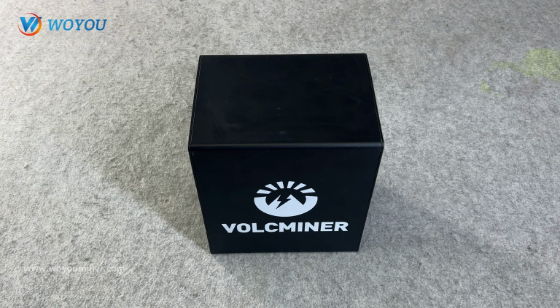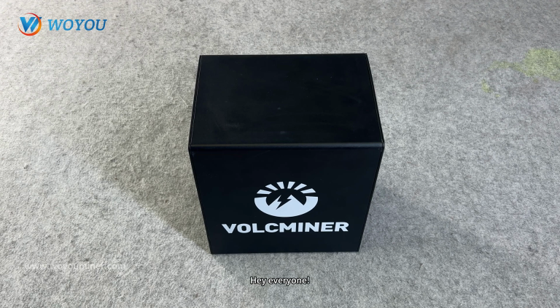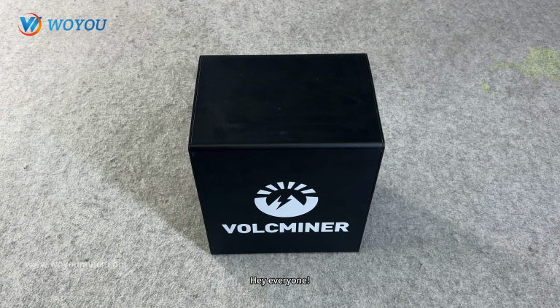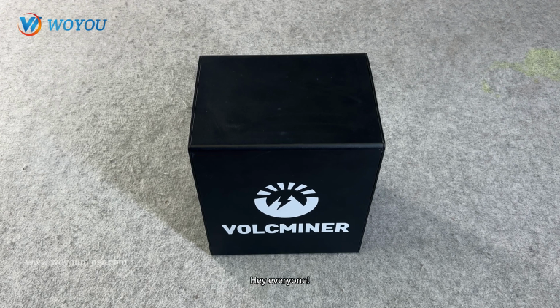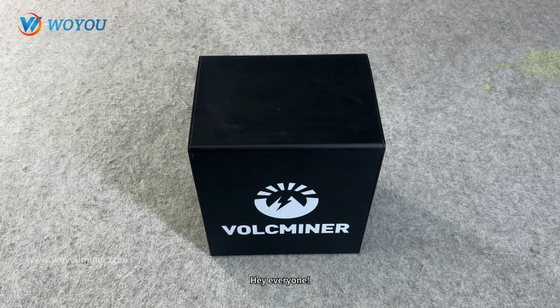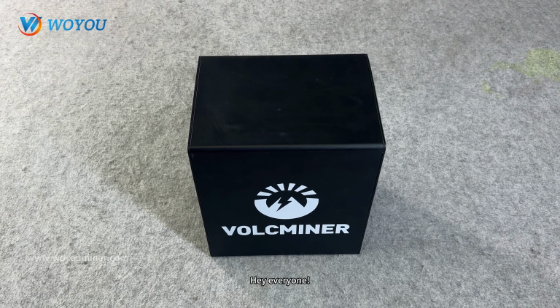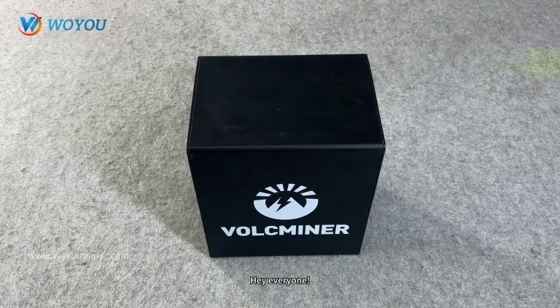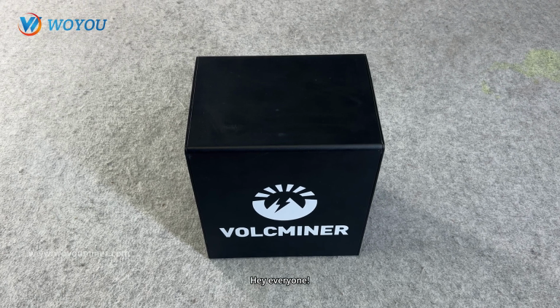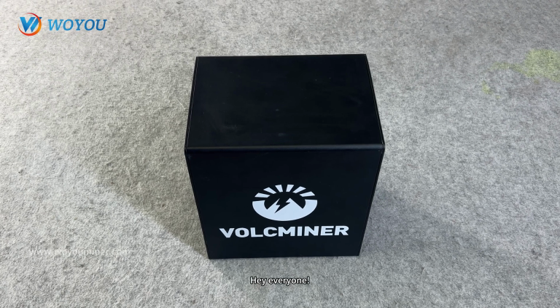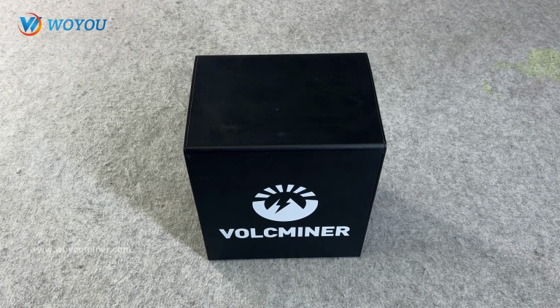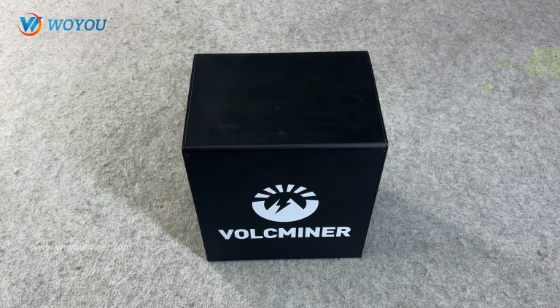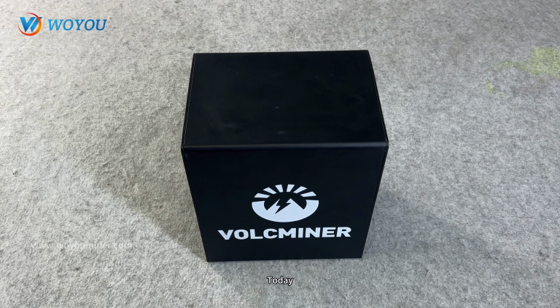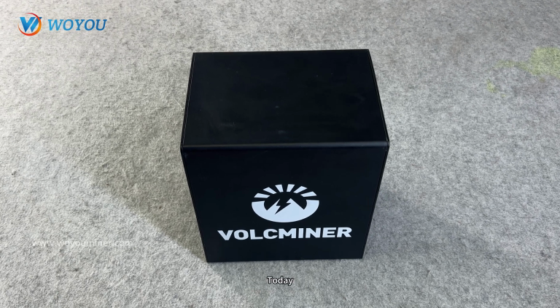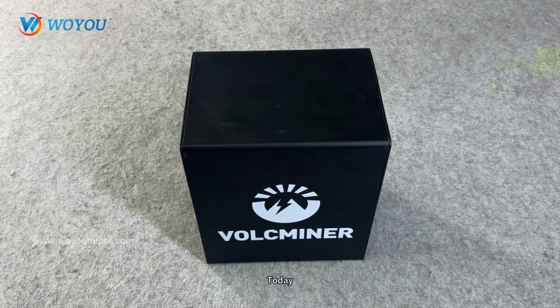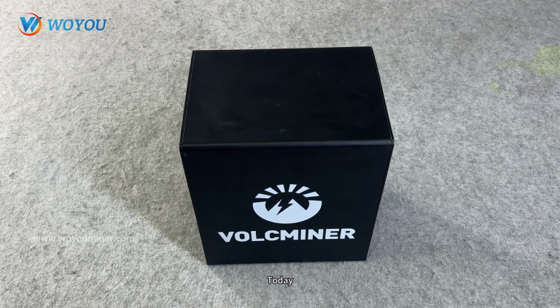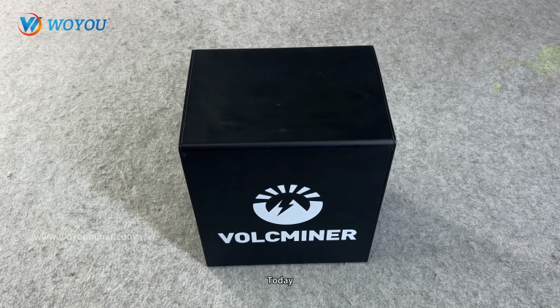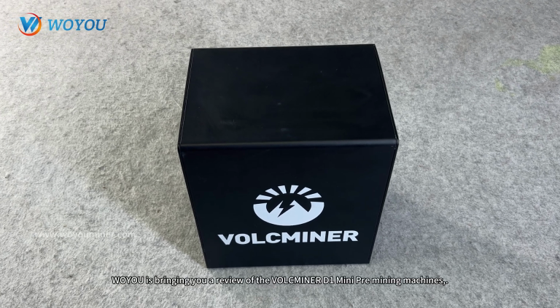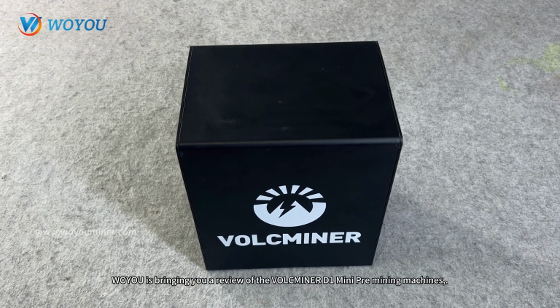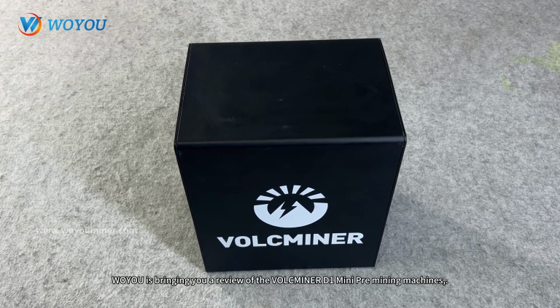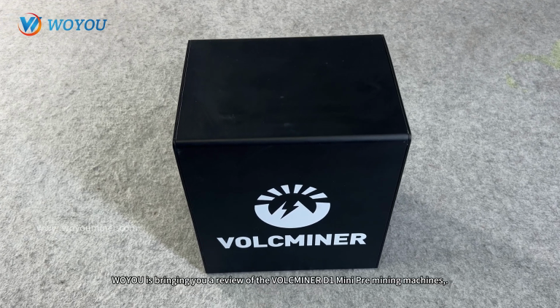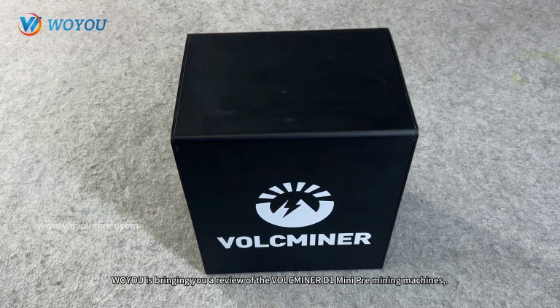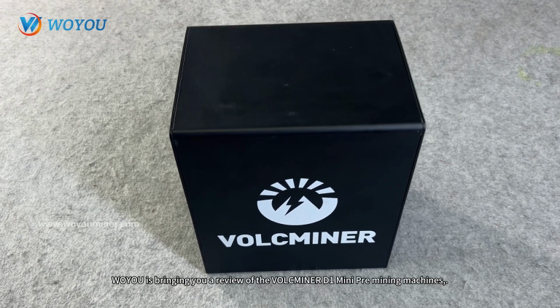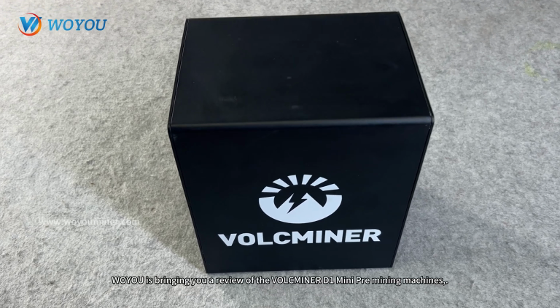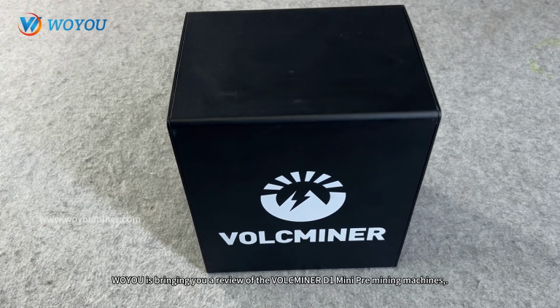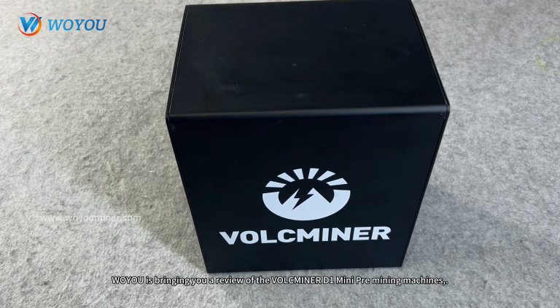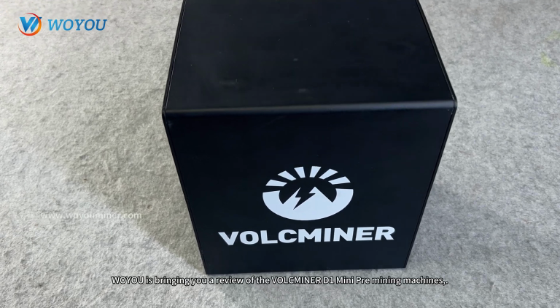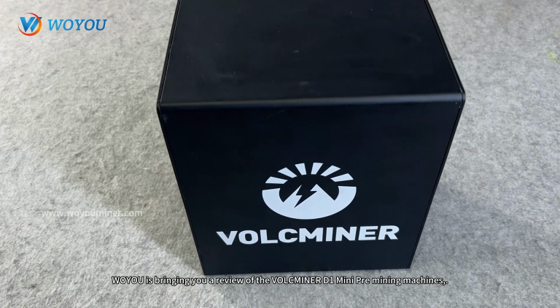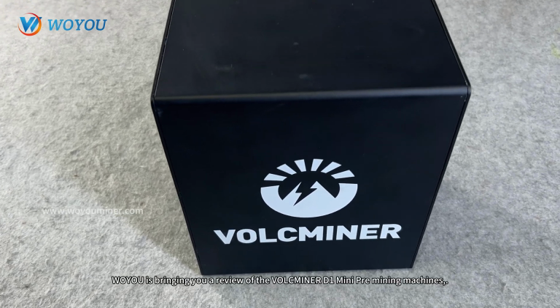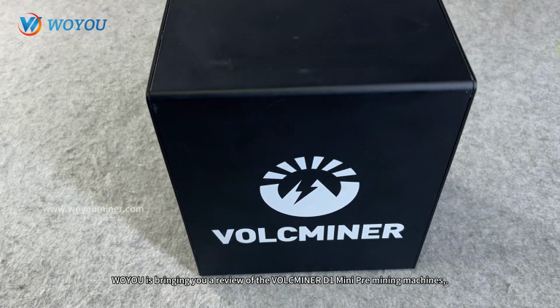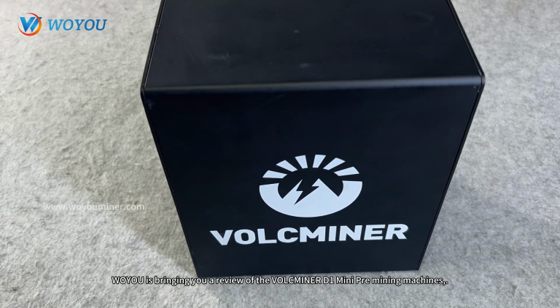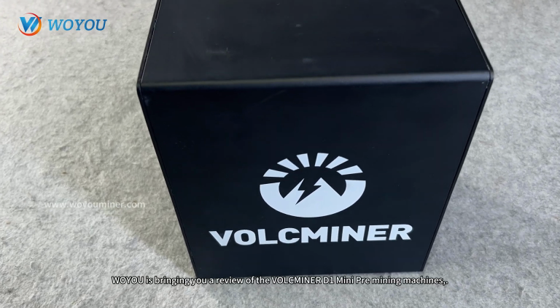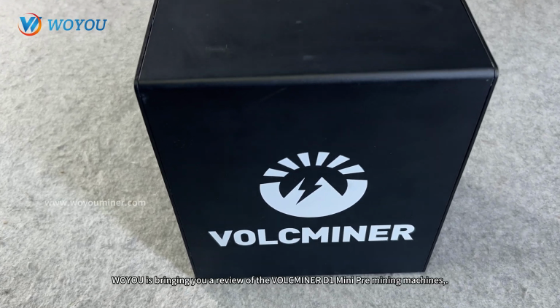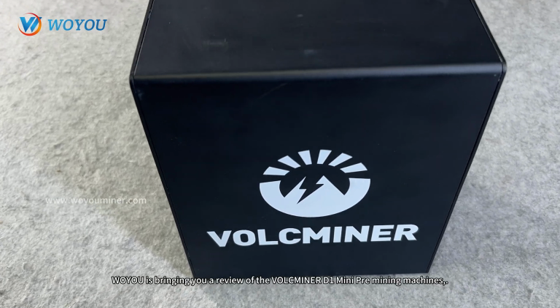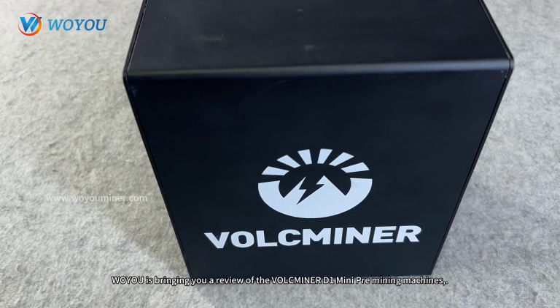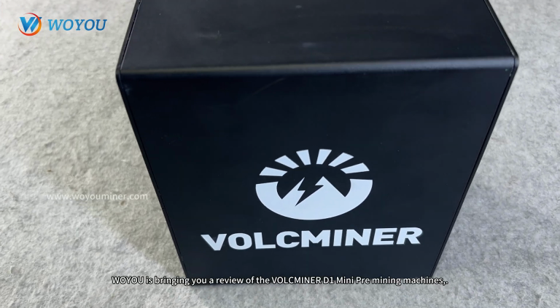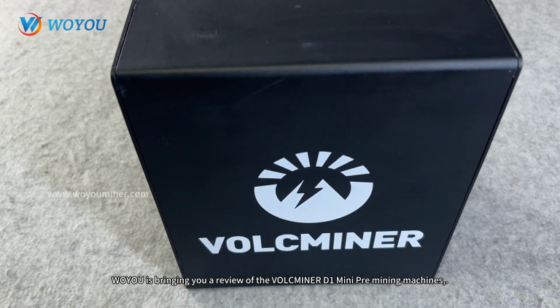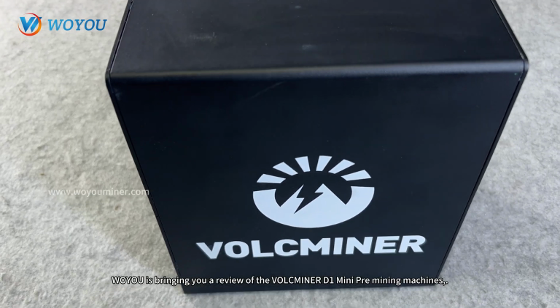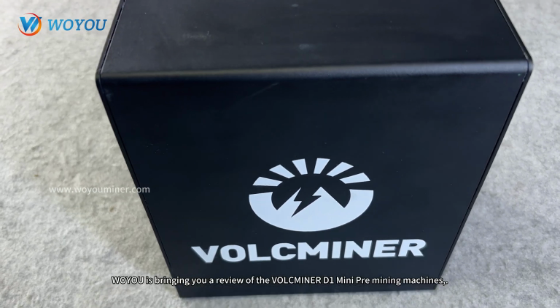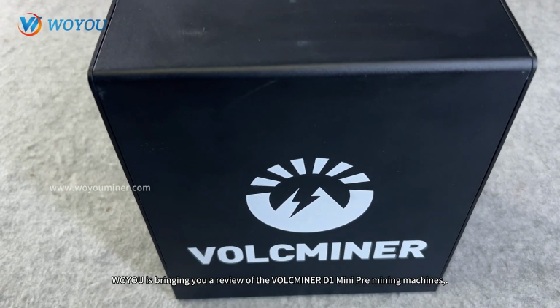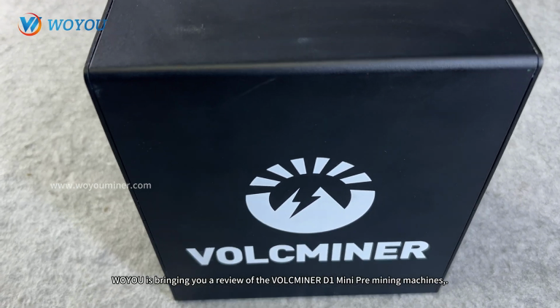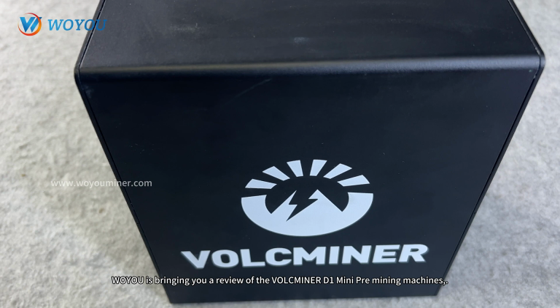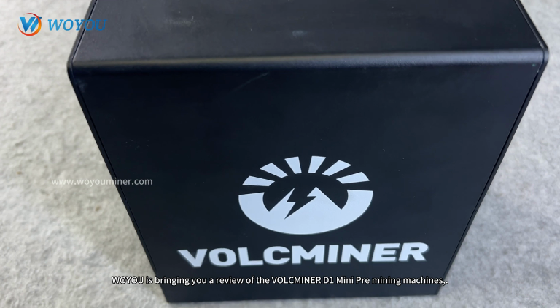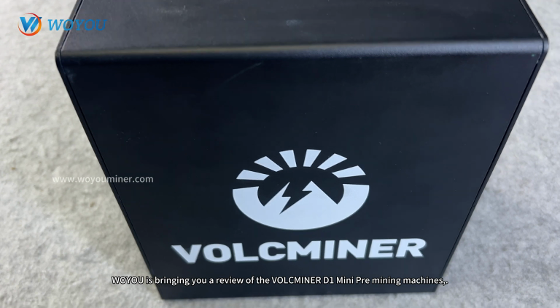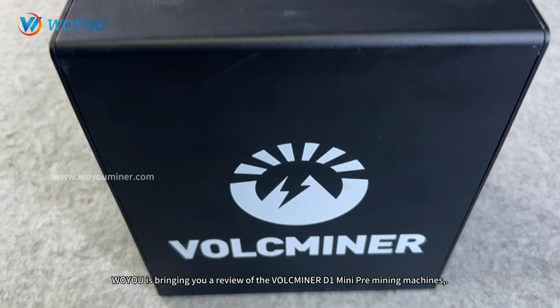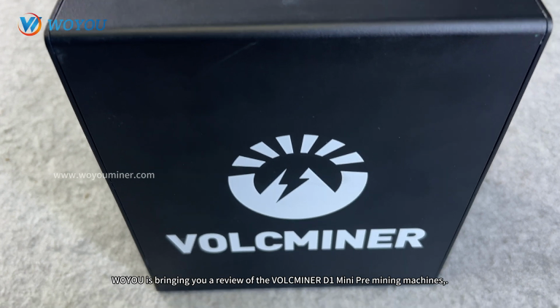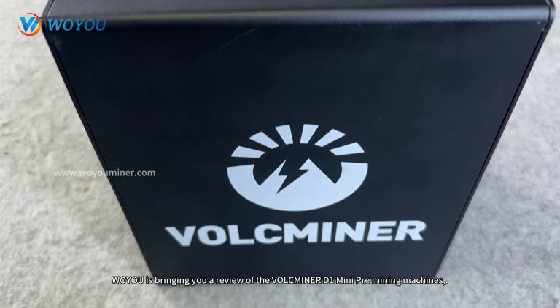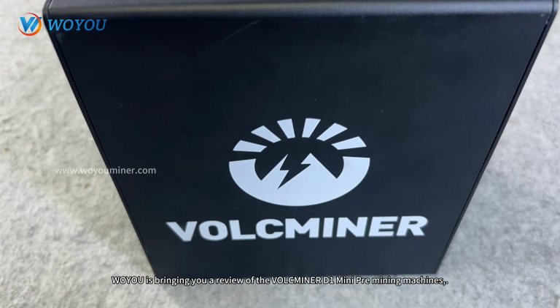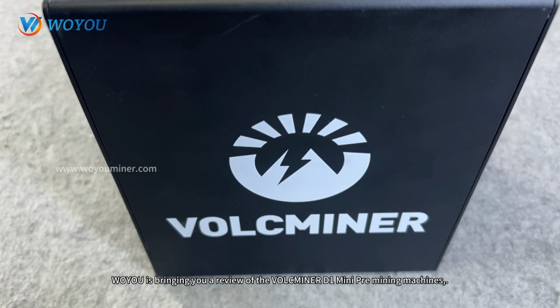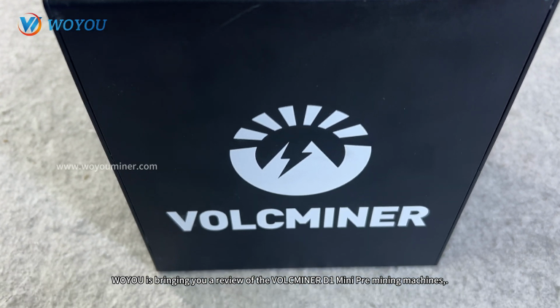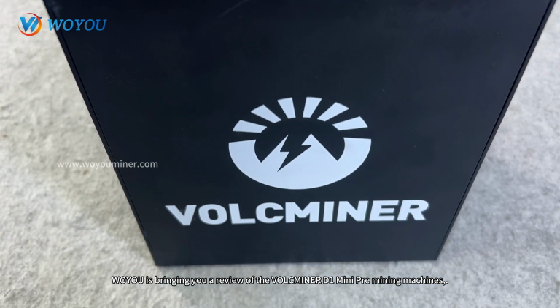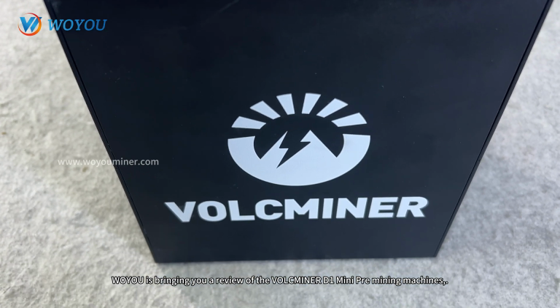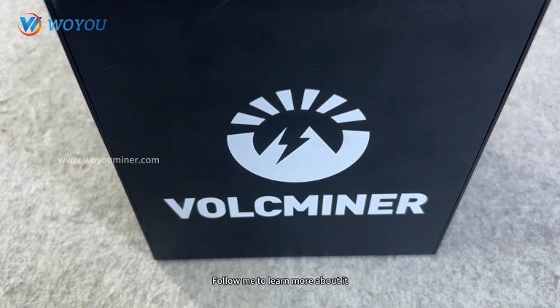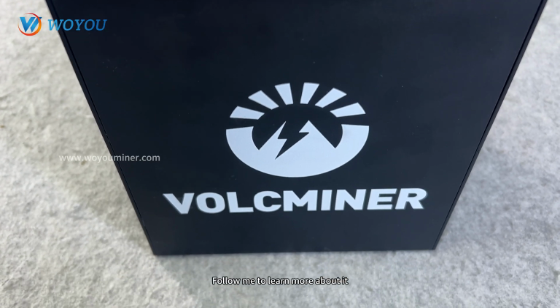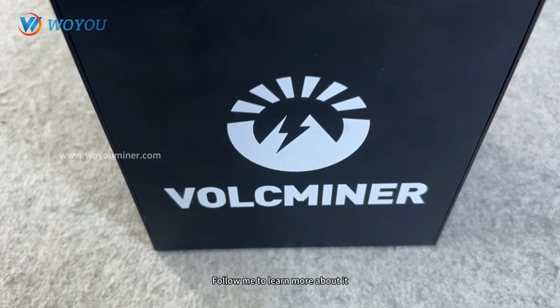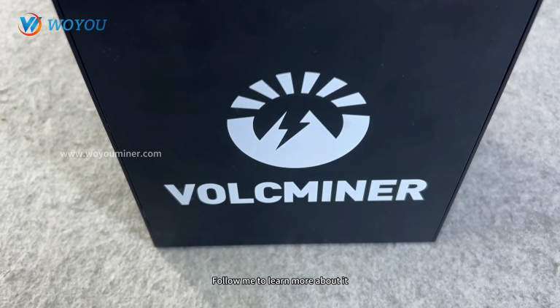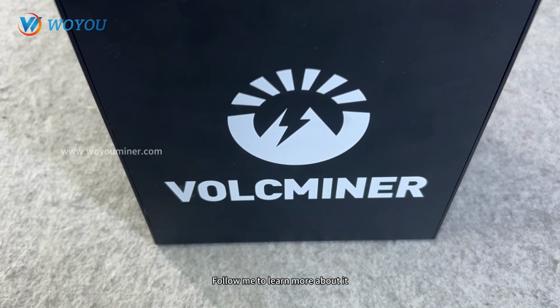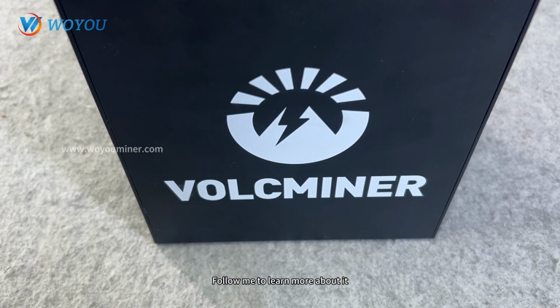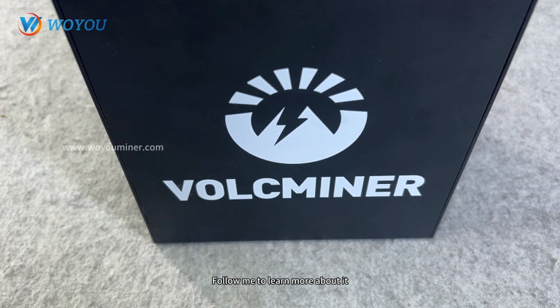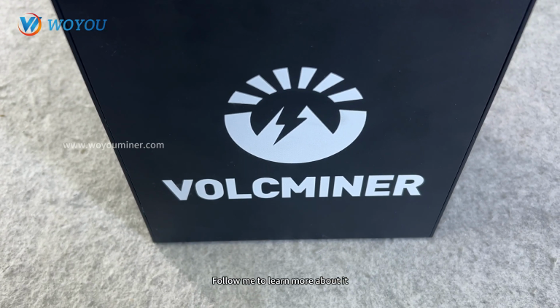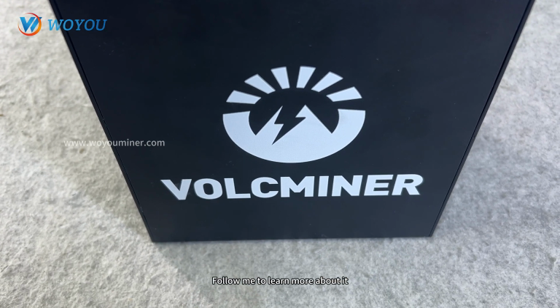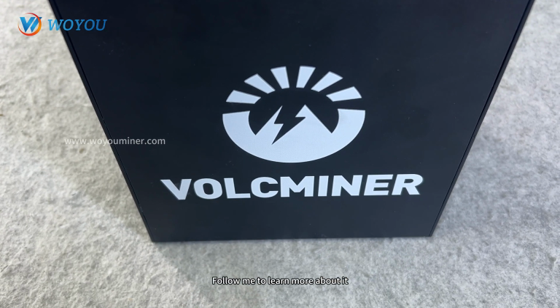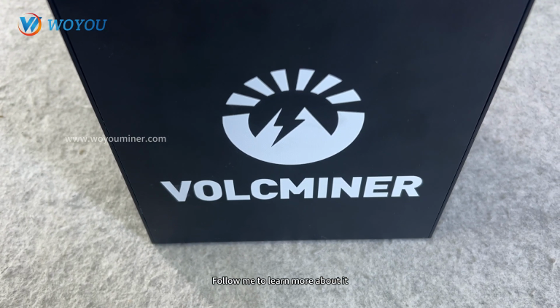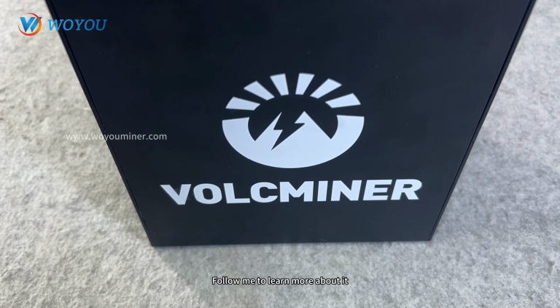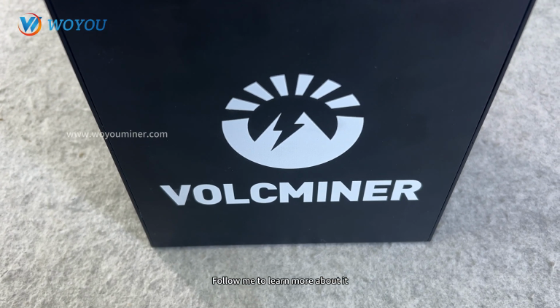Hey everyone! Today, Woyuu is bringing you a review of the Valkminer D1 Mini Pre-Mining Machine. Follow me to learn more about it.